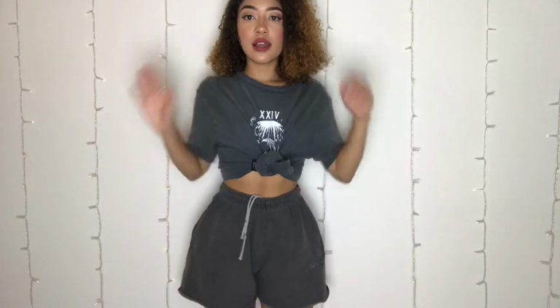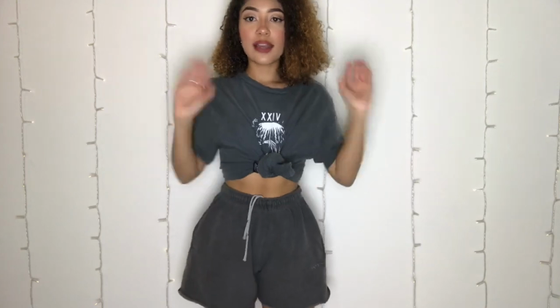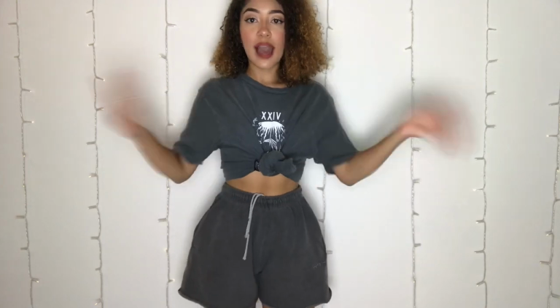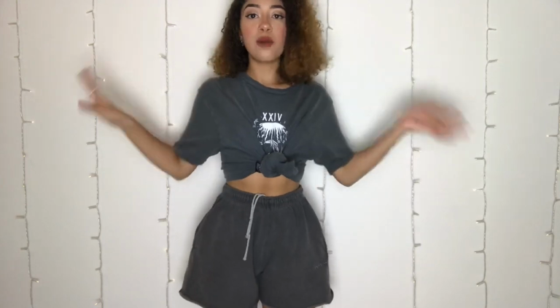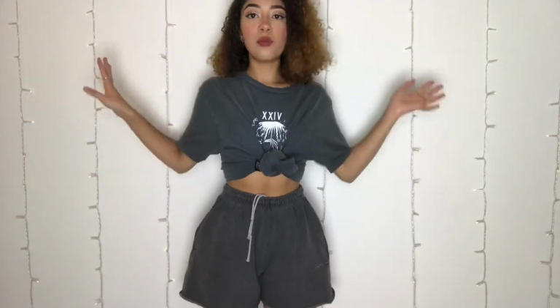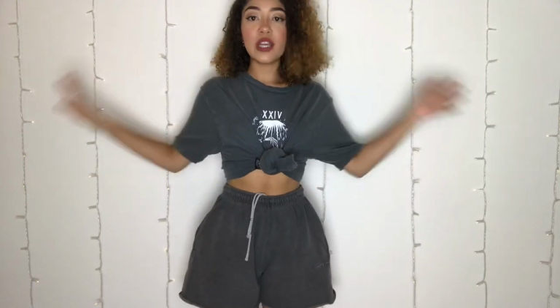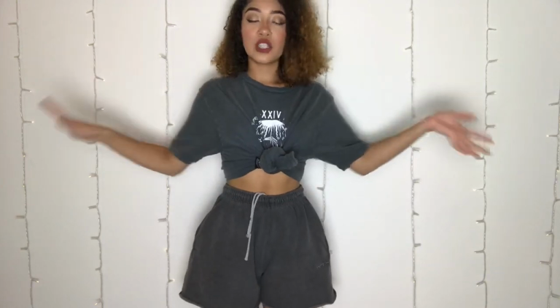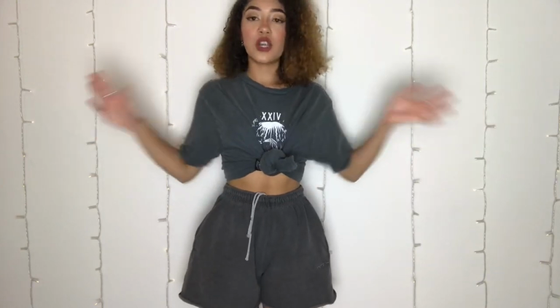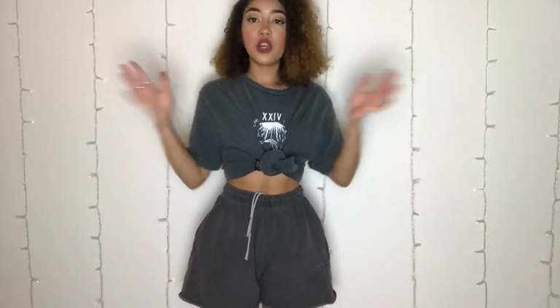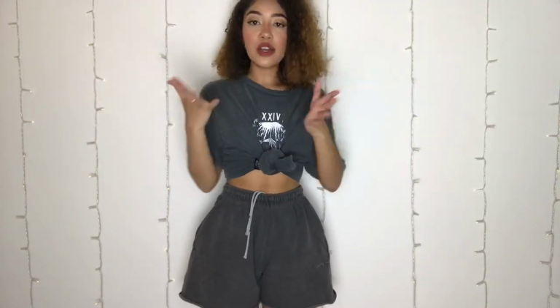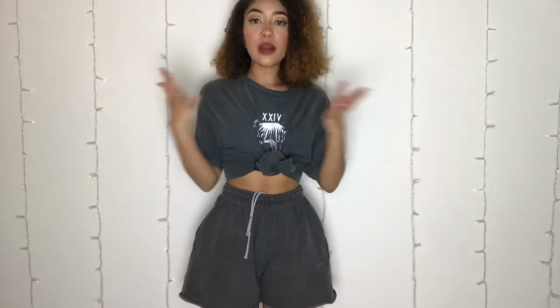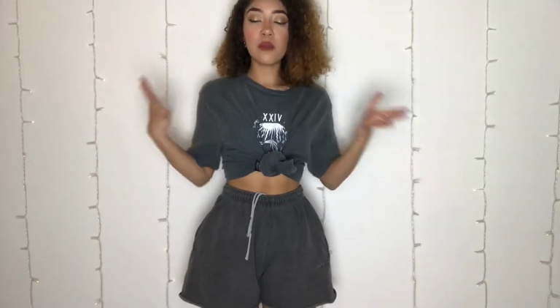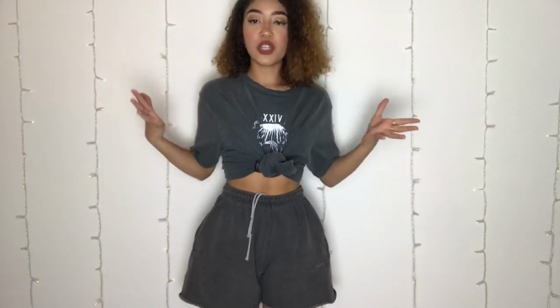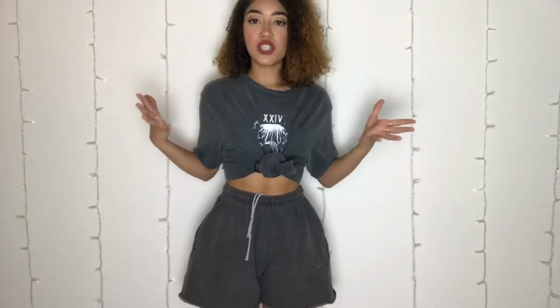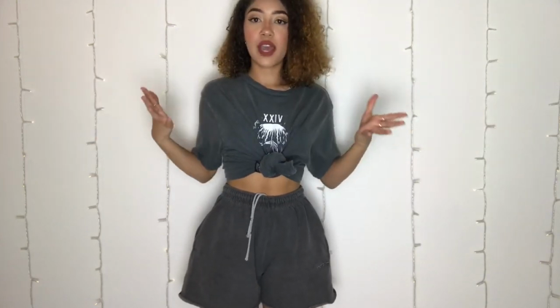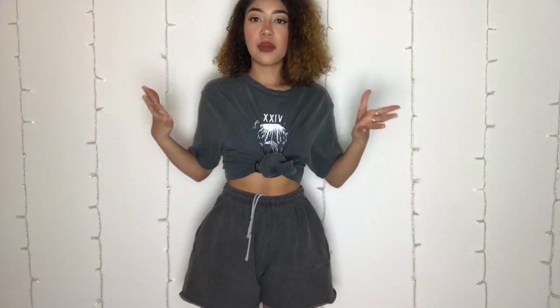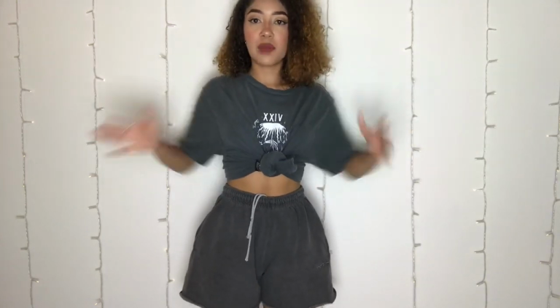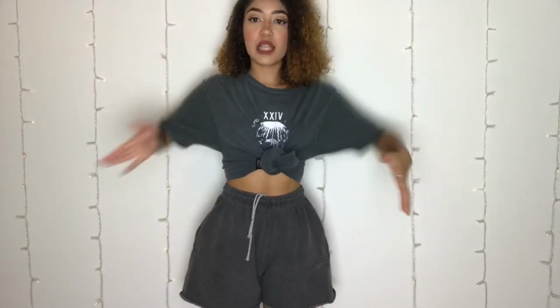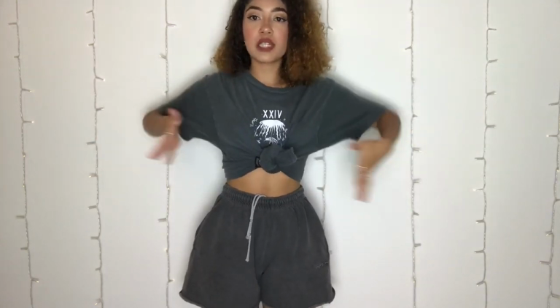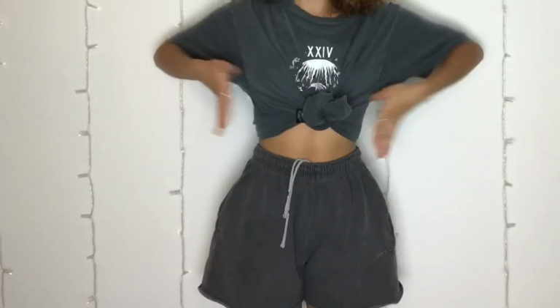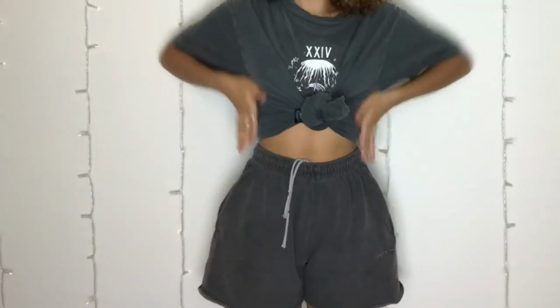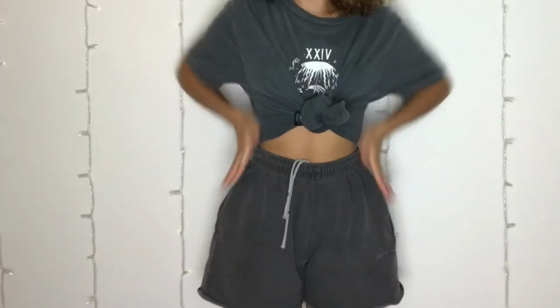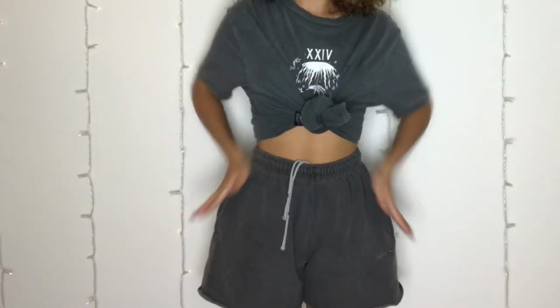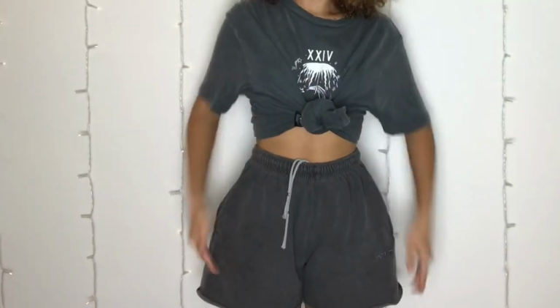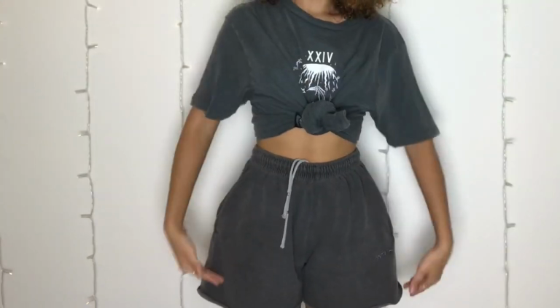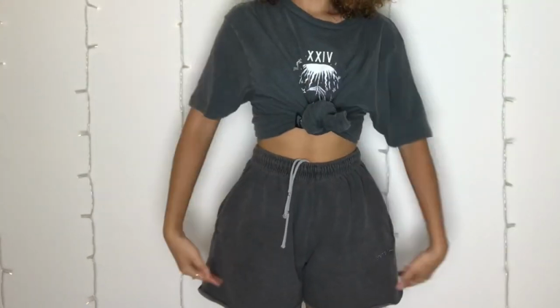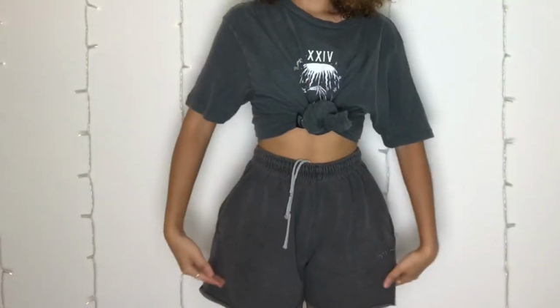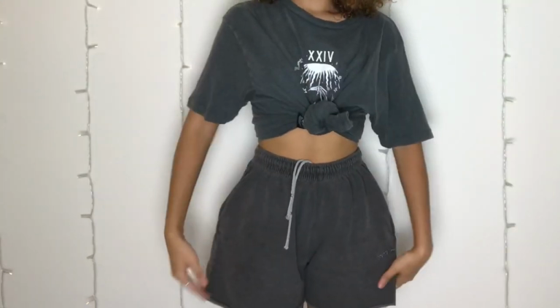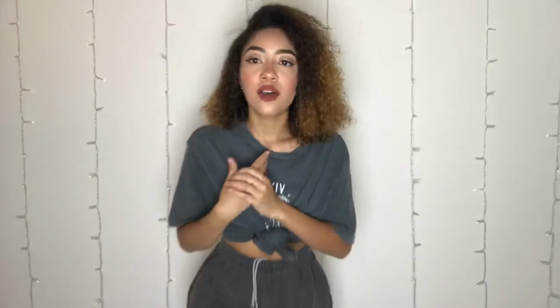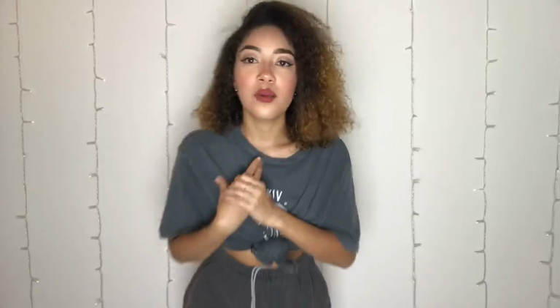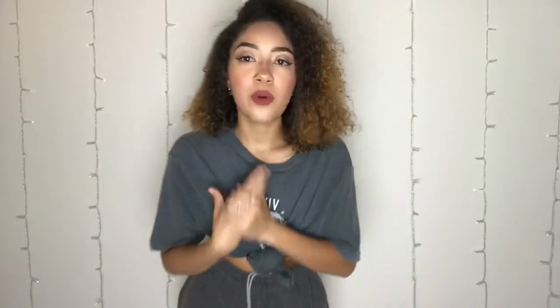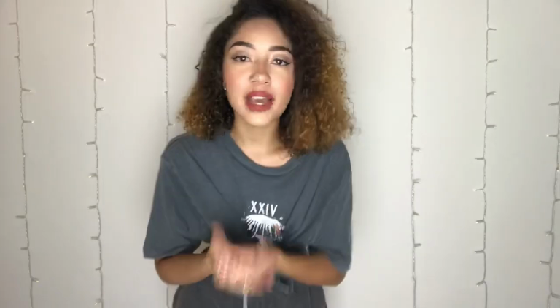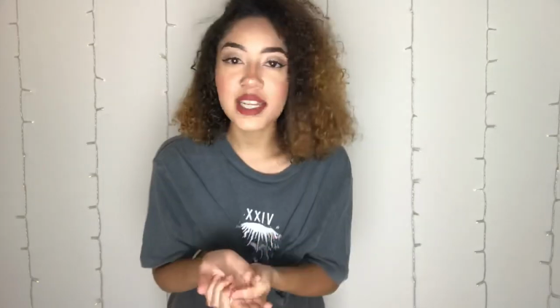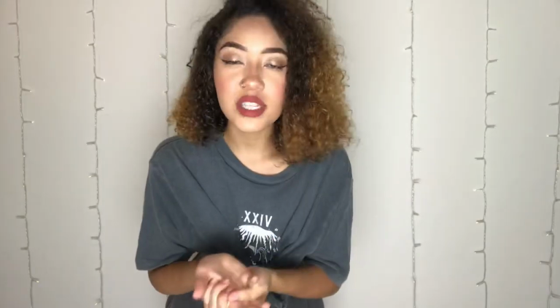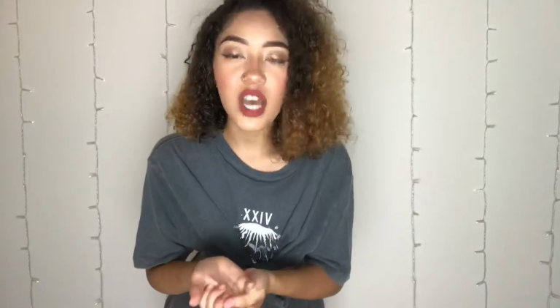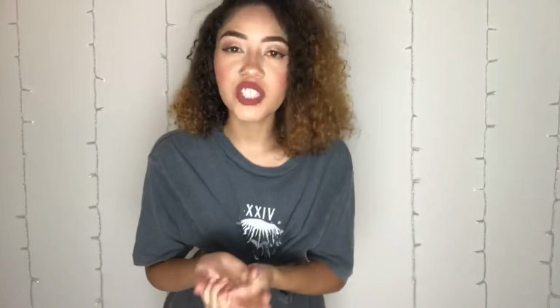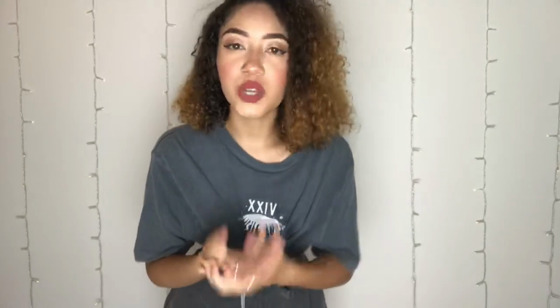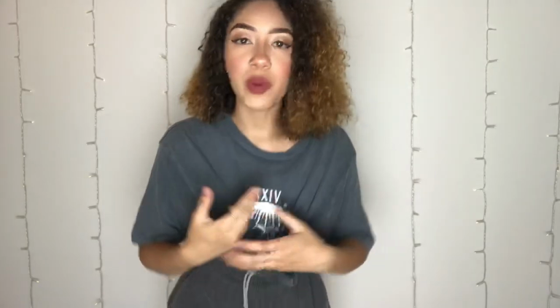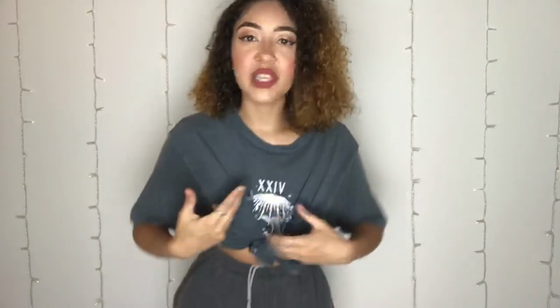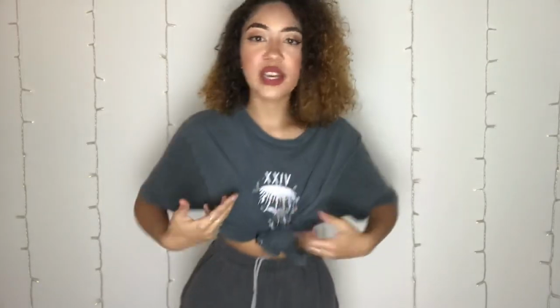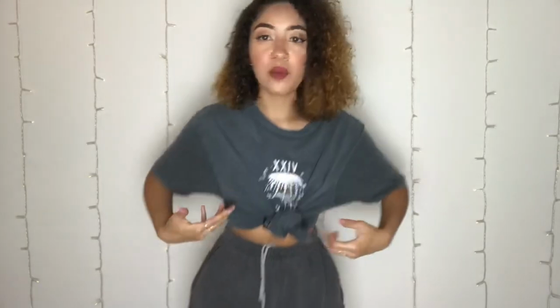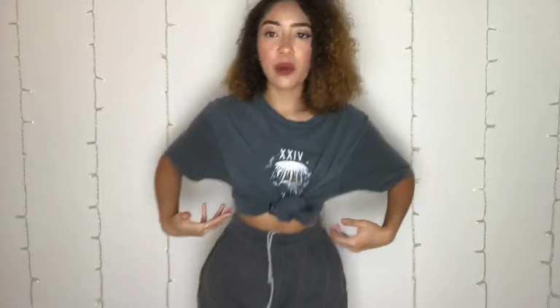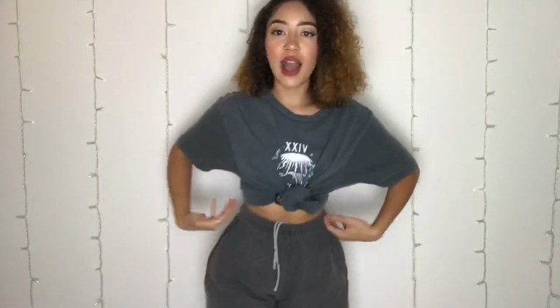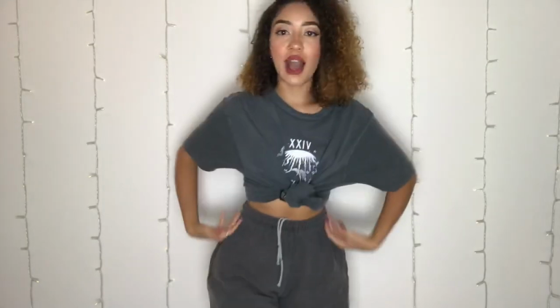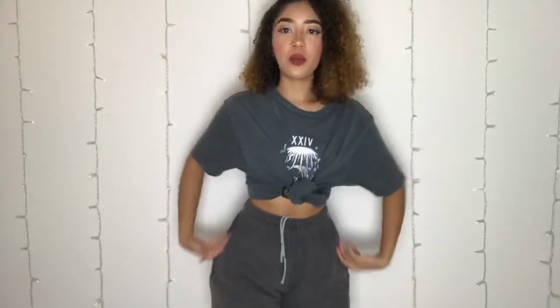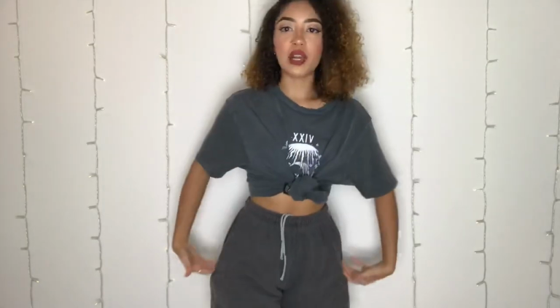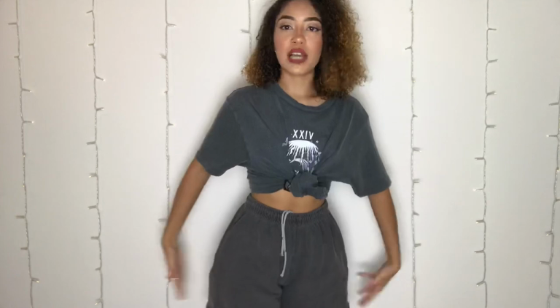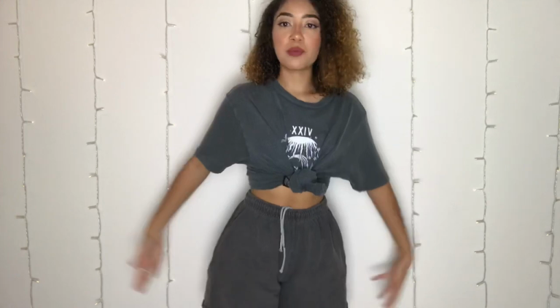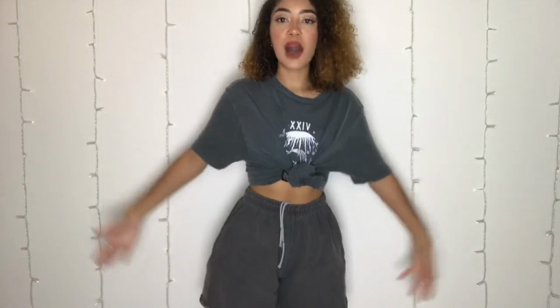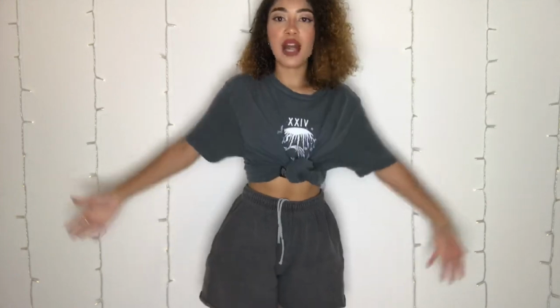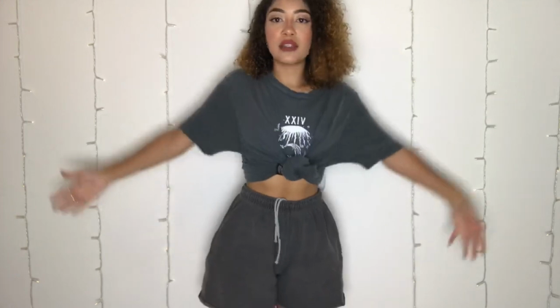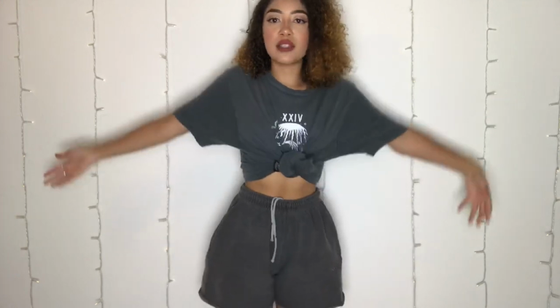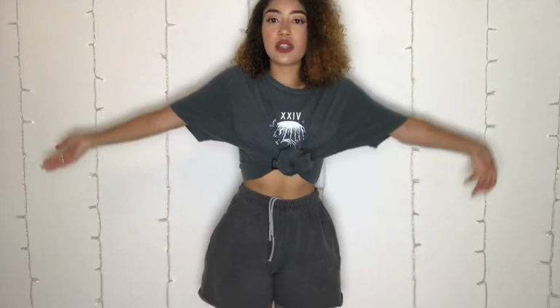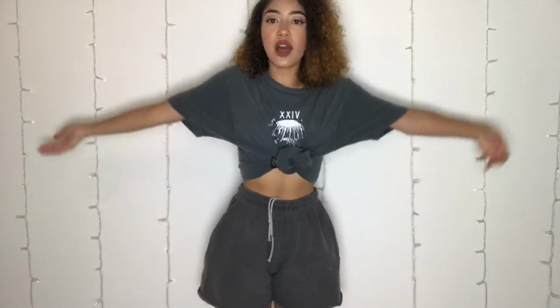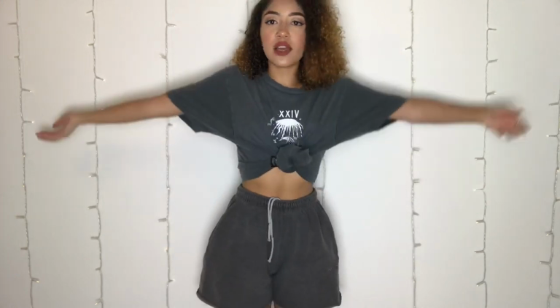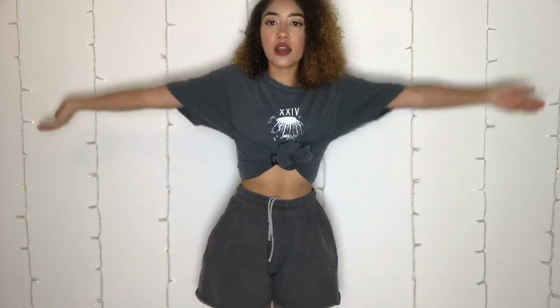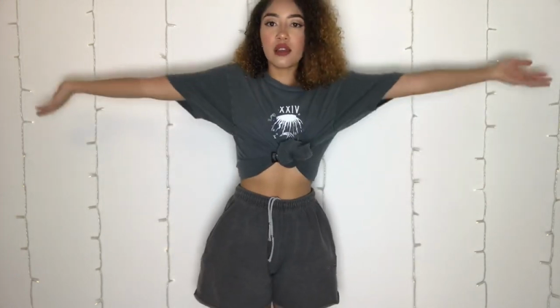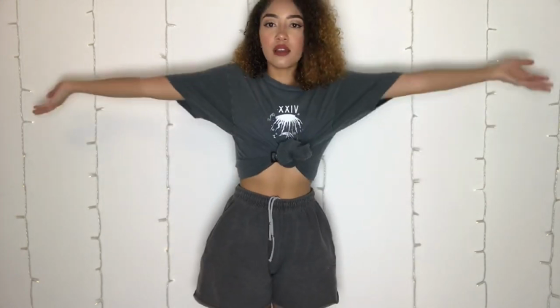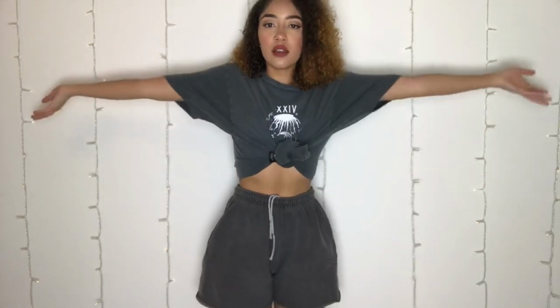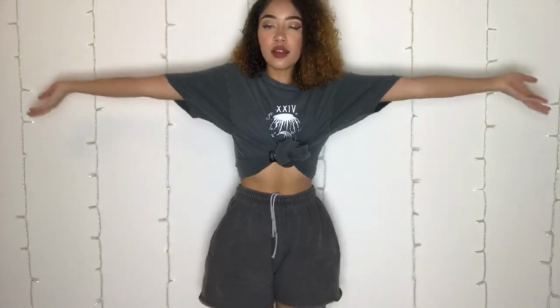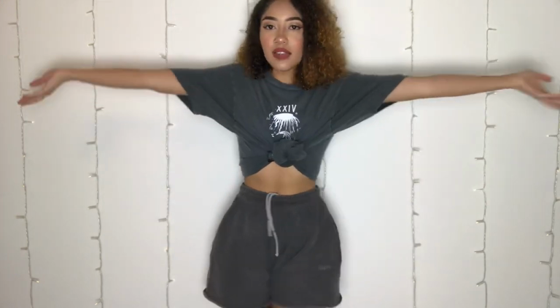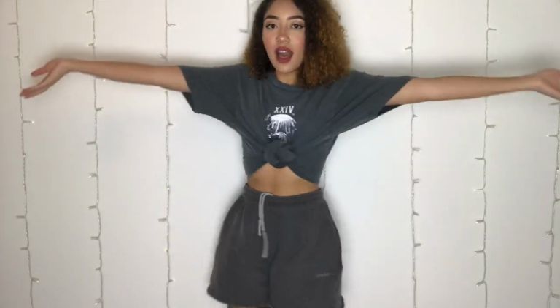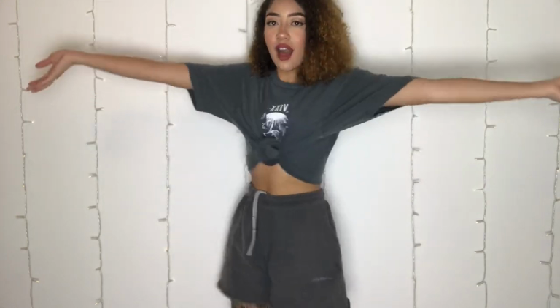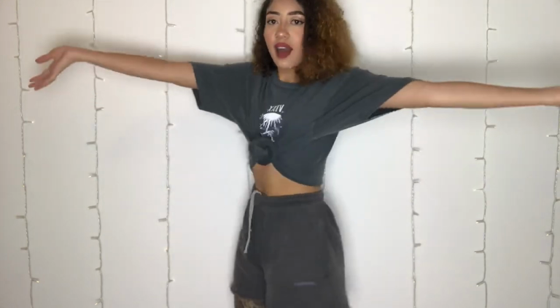Can we just look at my shape? It's like, why get surgery when you can wear hourglass pants? Look at that.